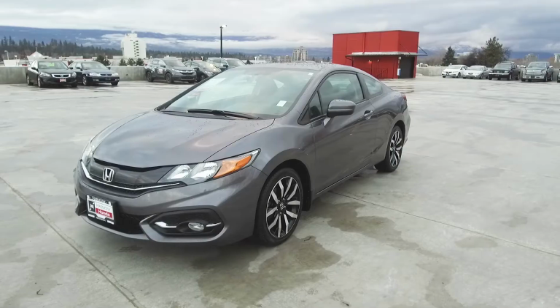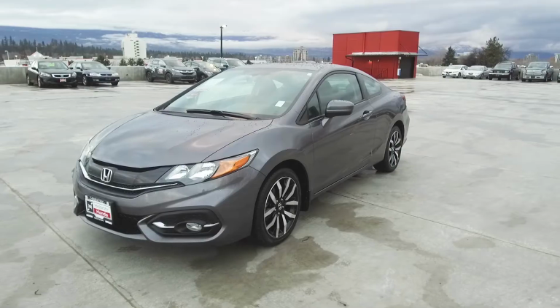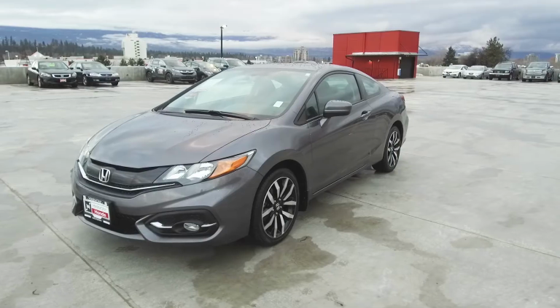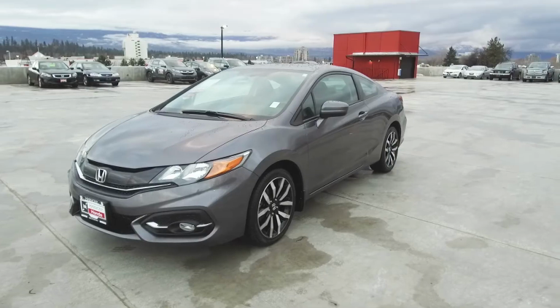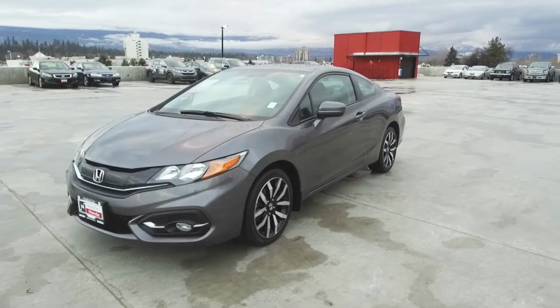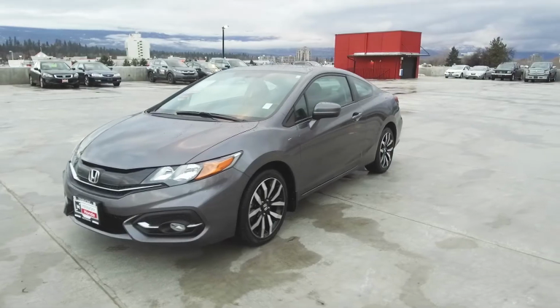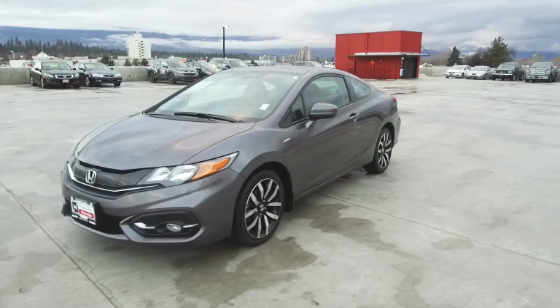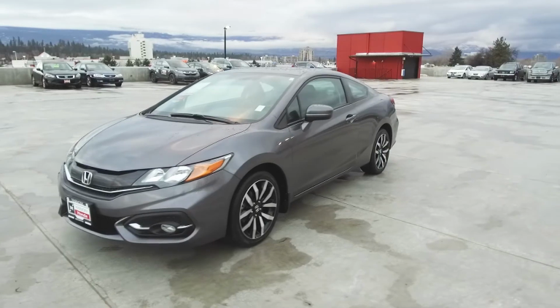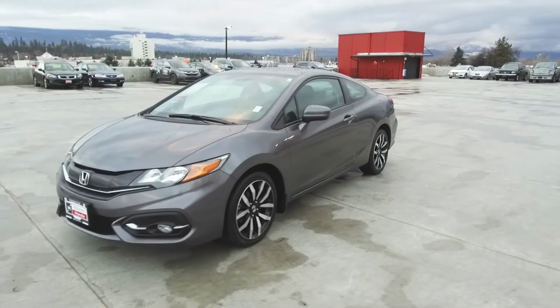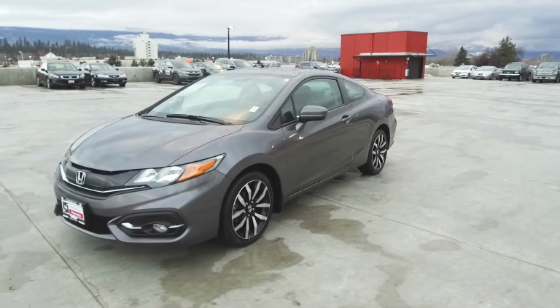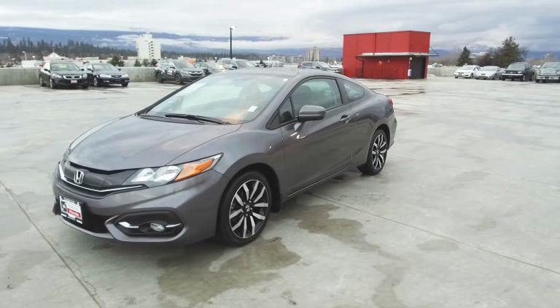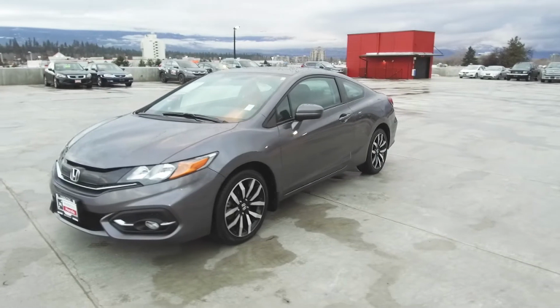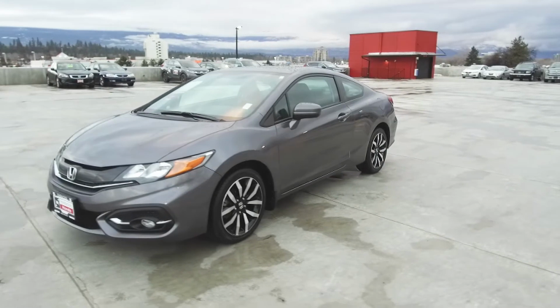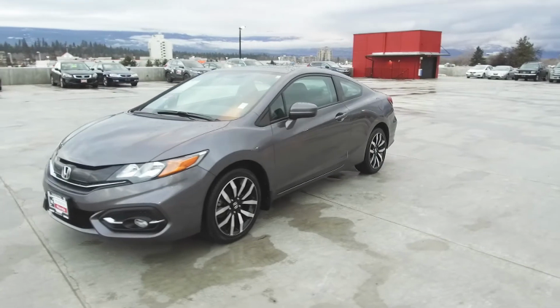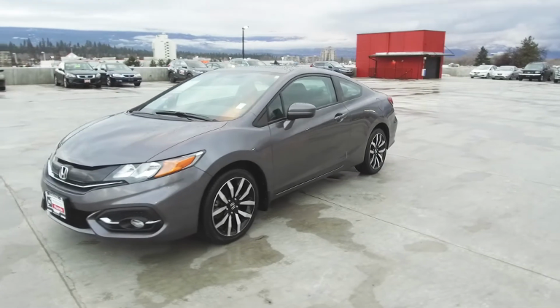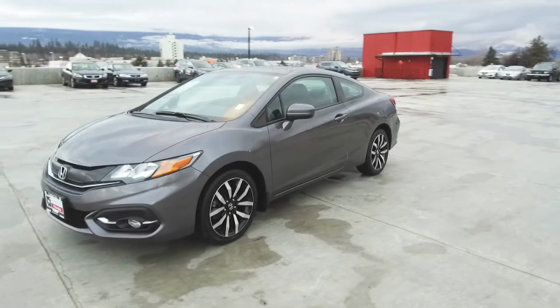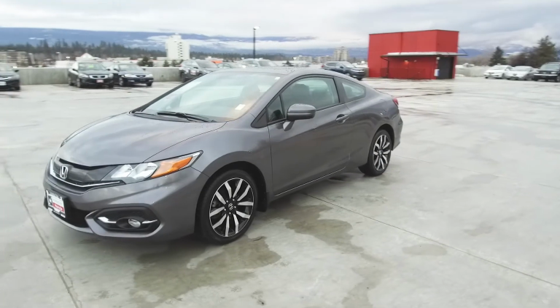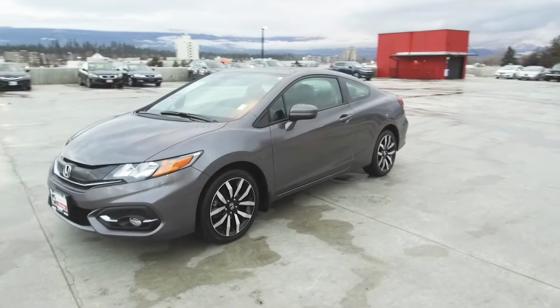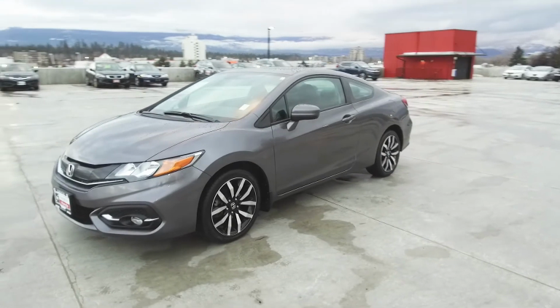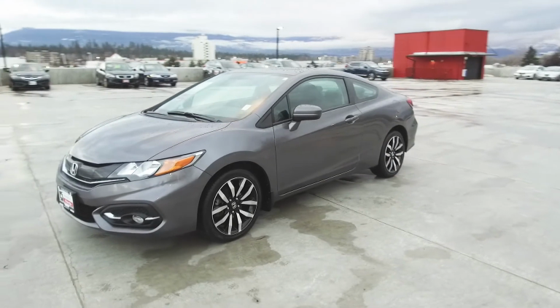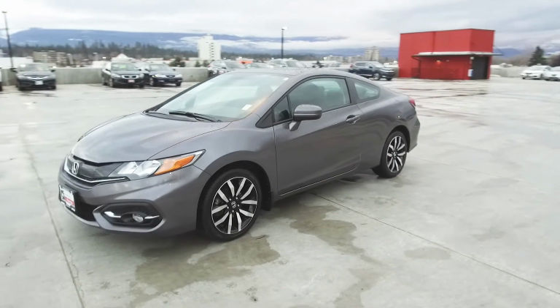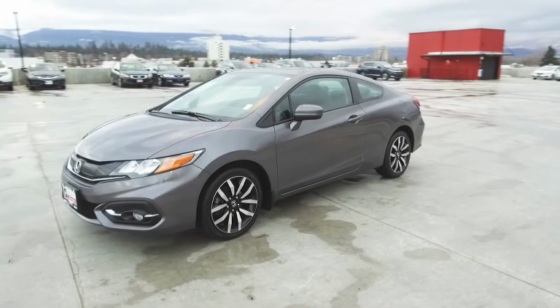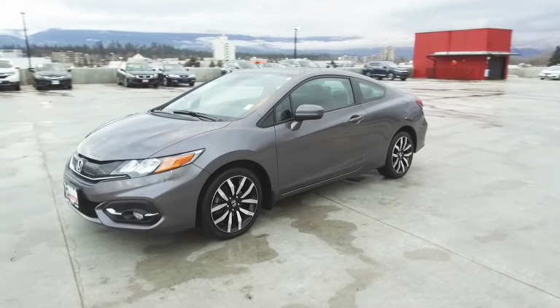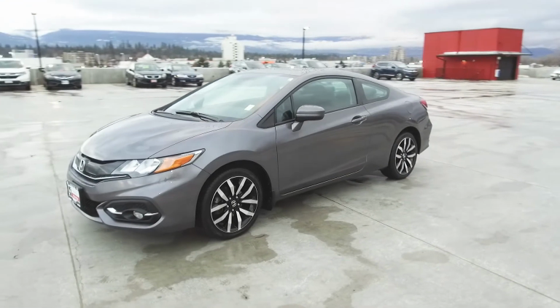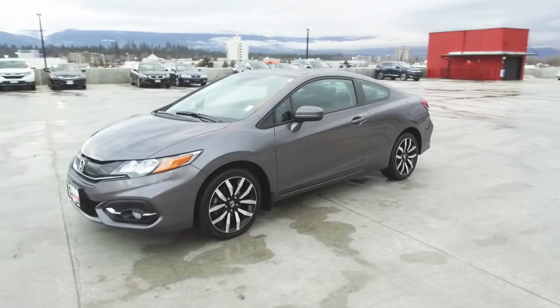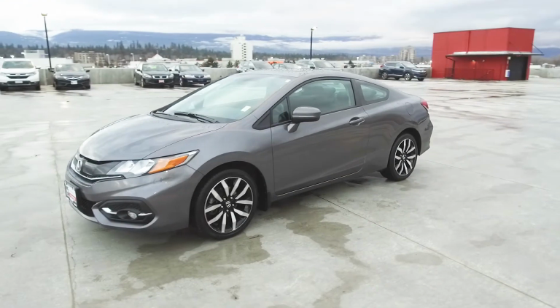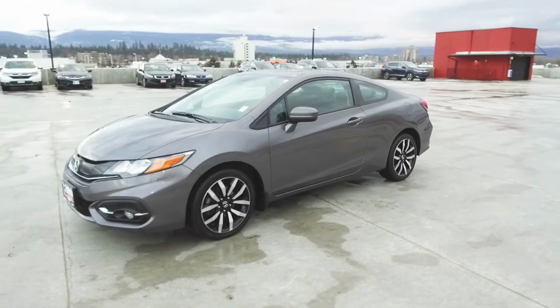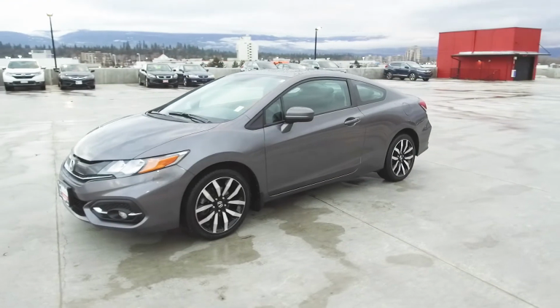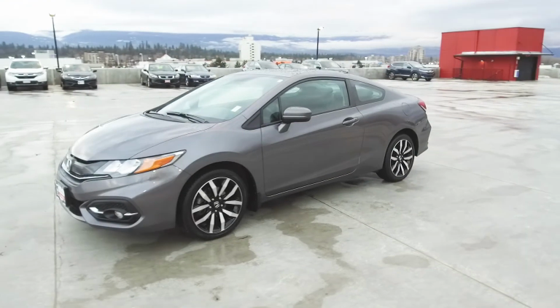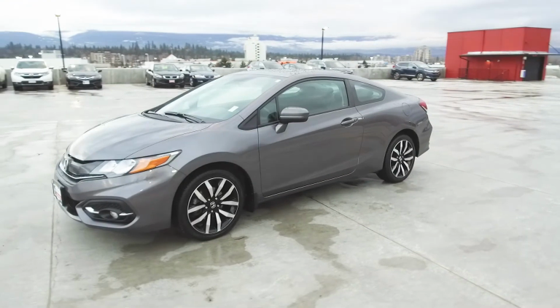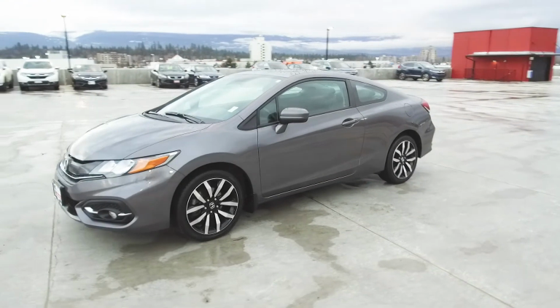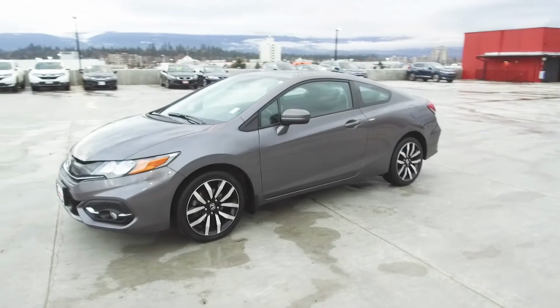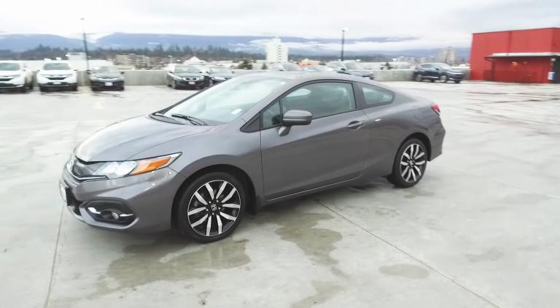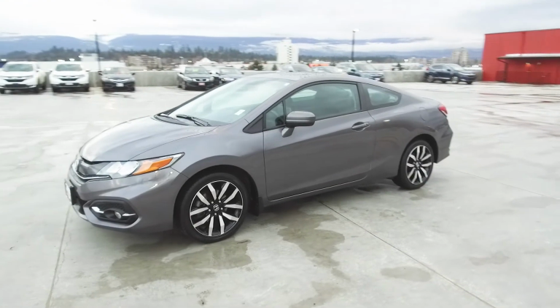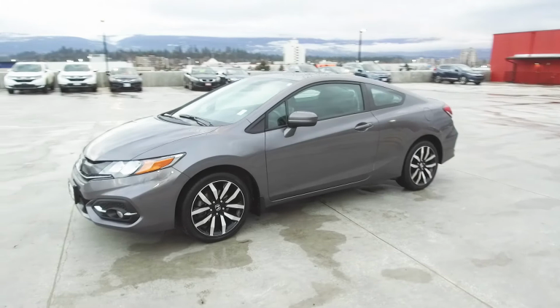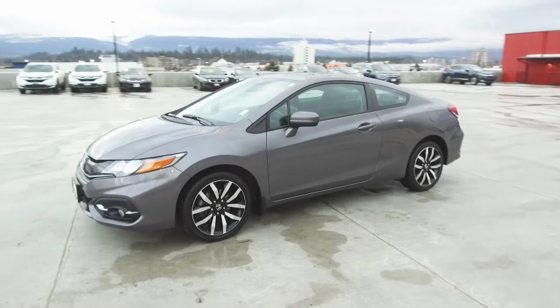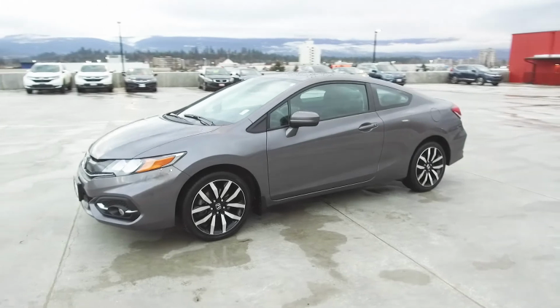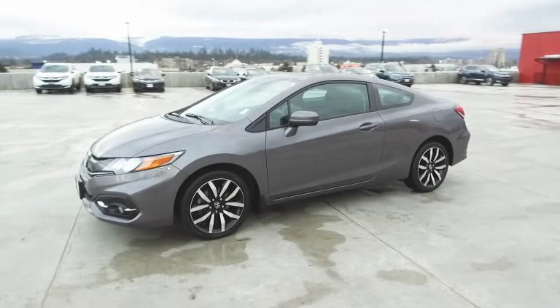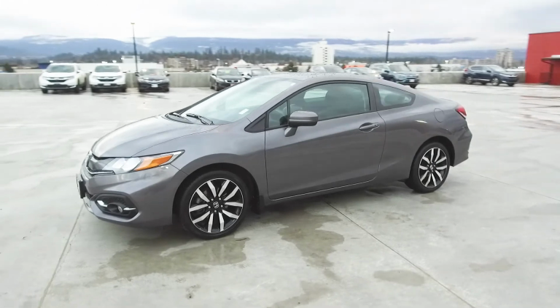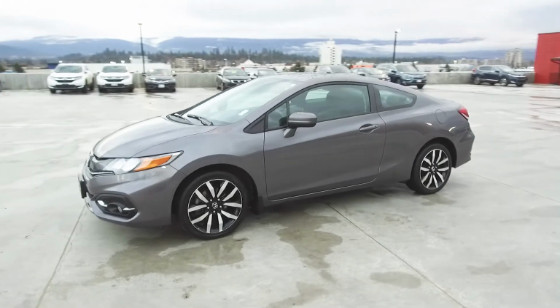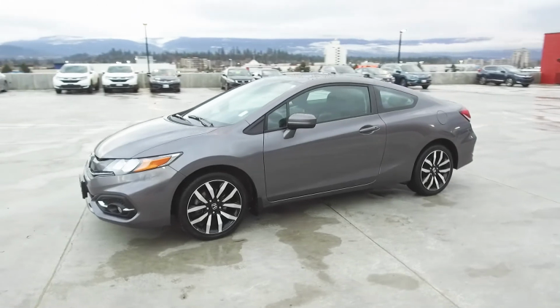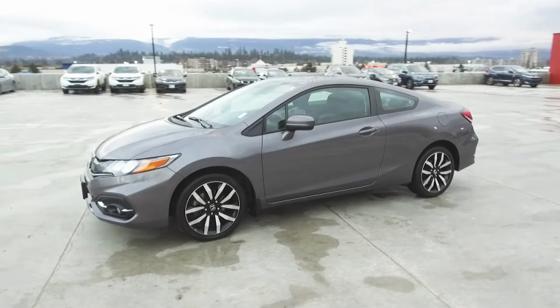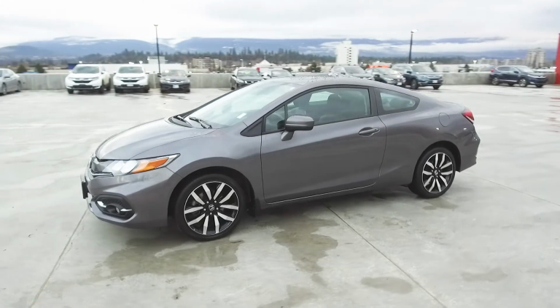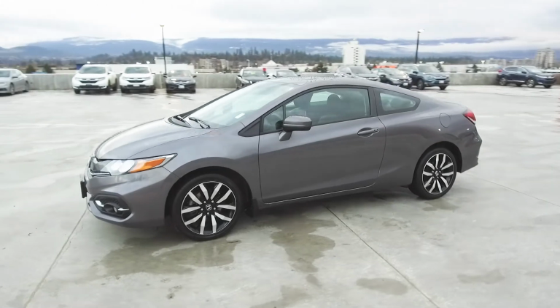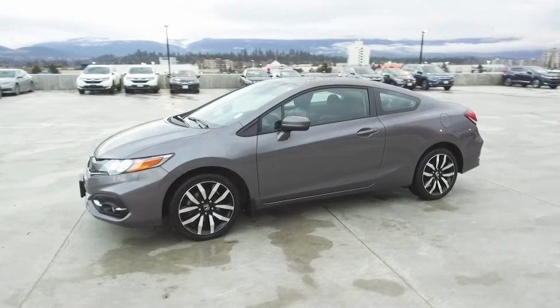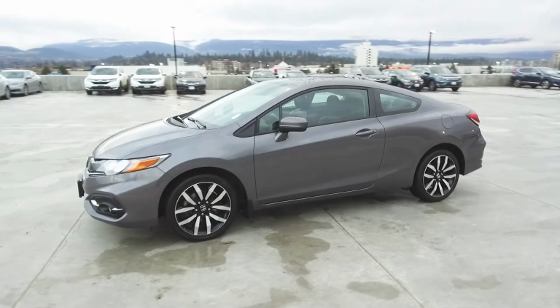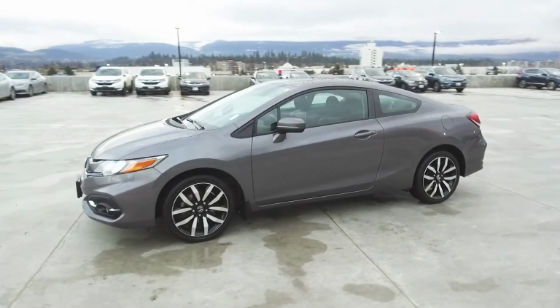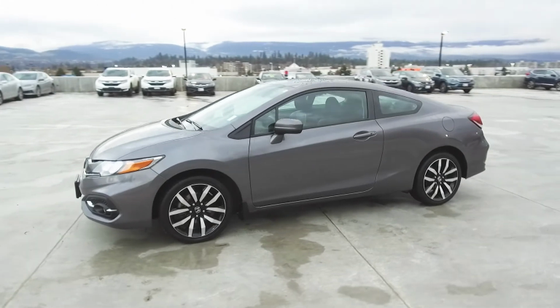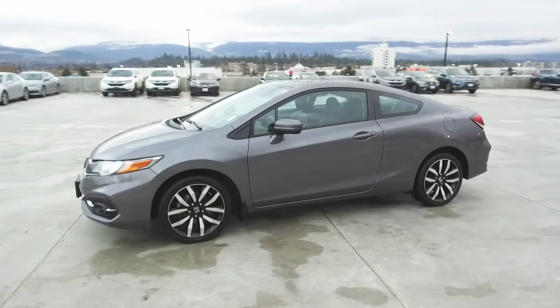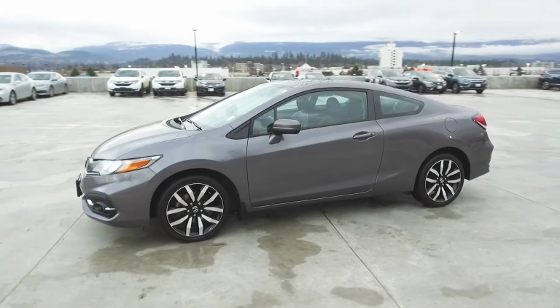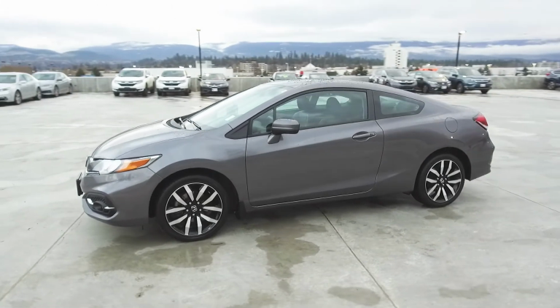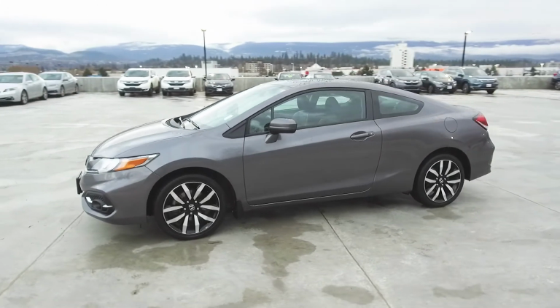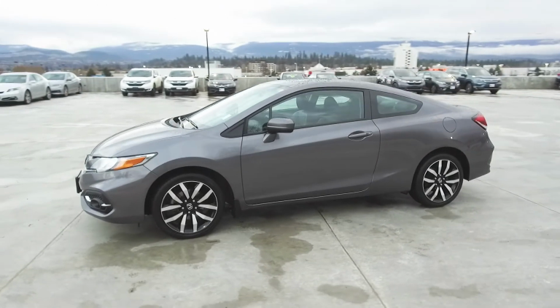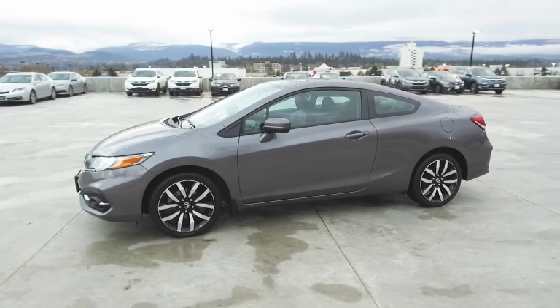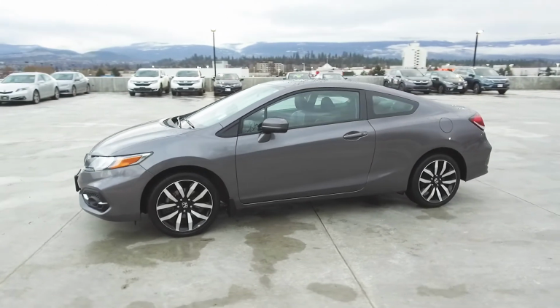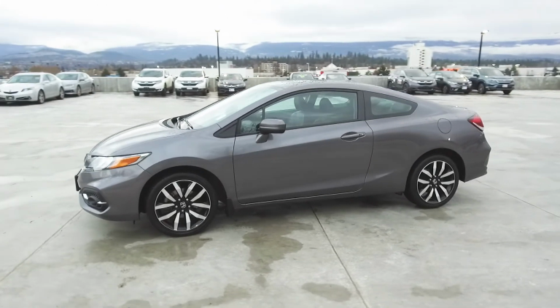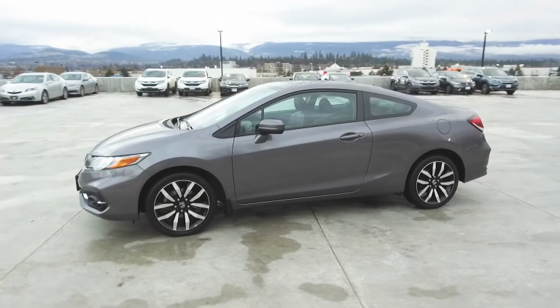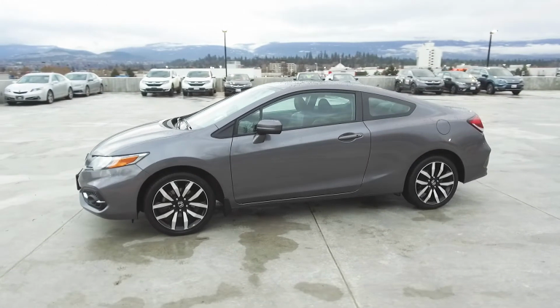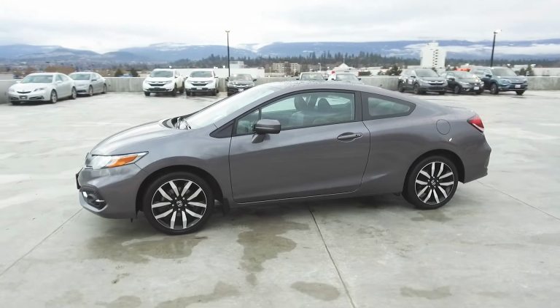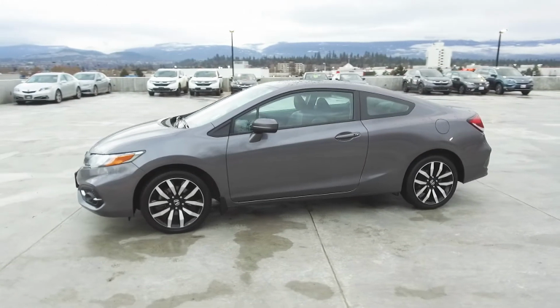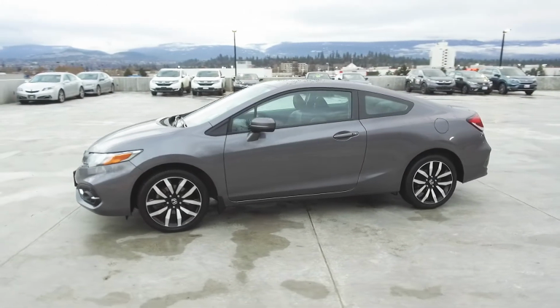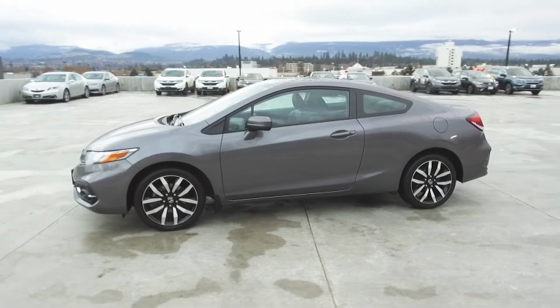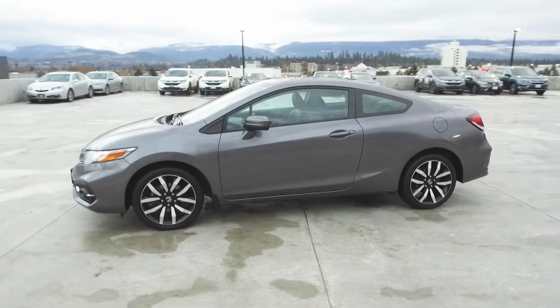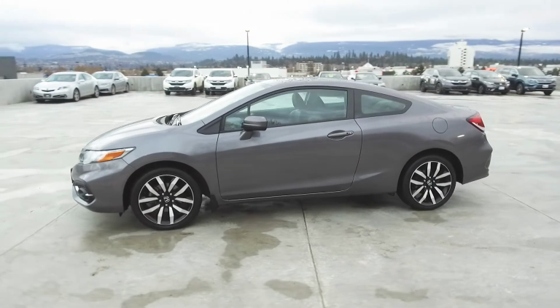This sporty Civic has had no accidents or damage, is a BC vehicle, and has had only one owner who was a non-smoker.